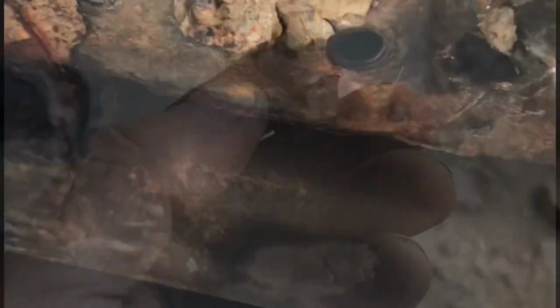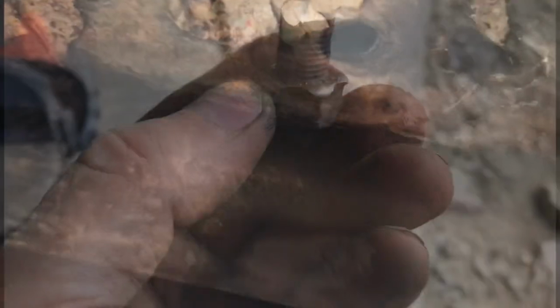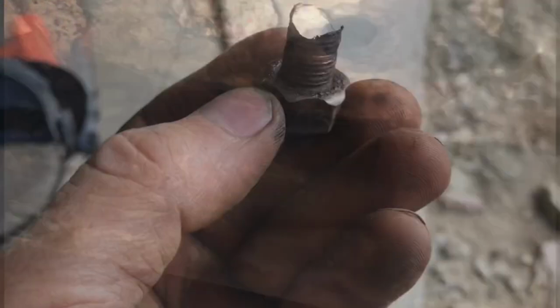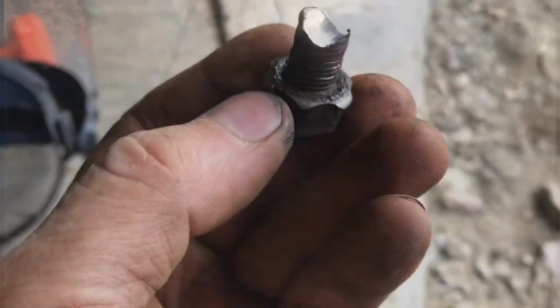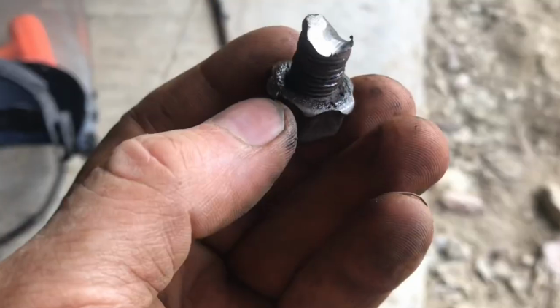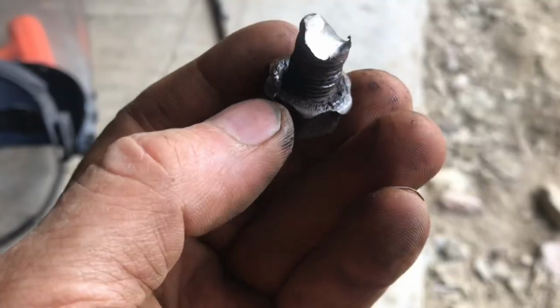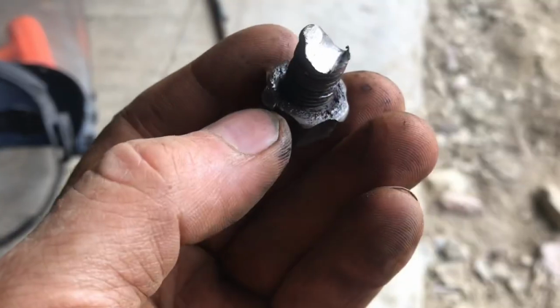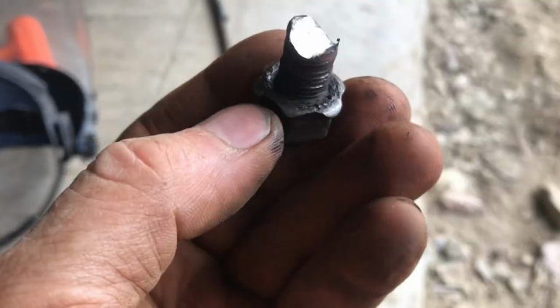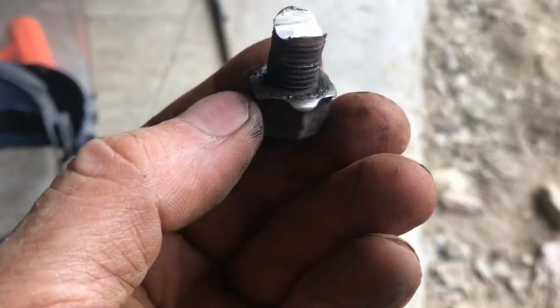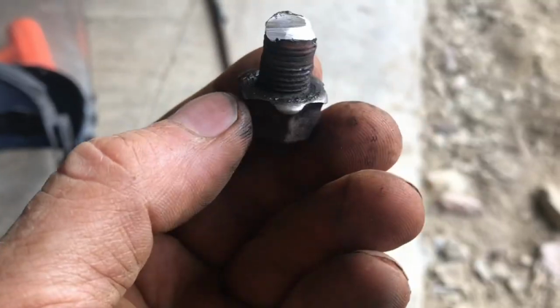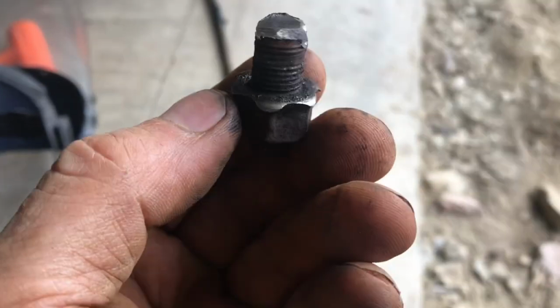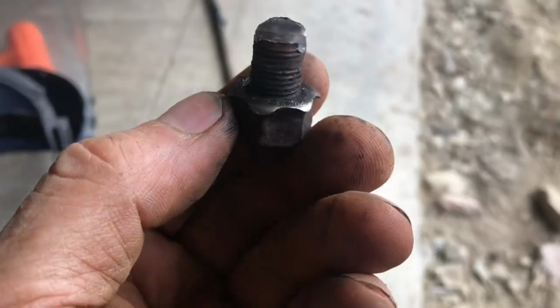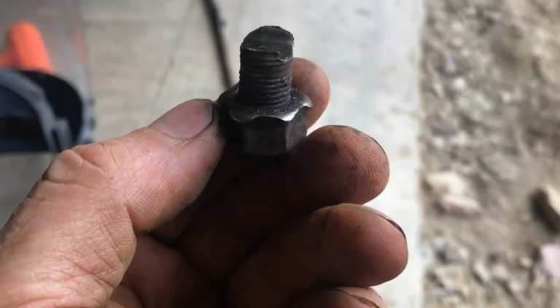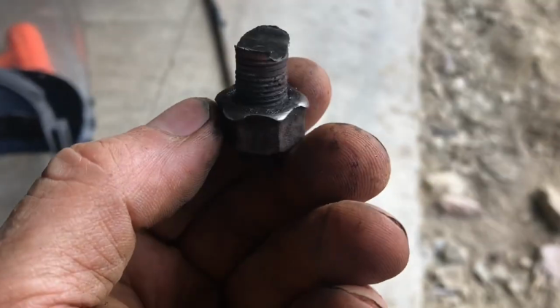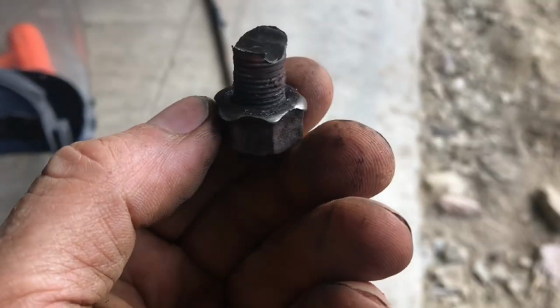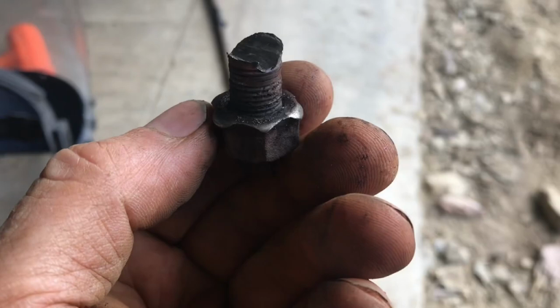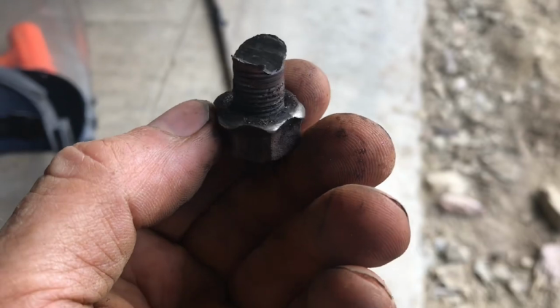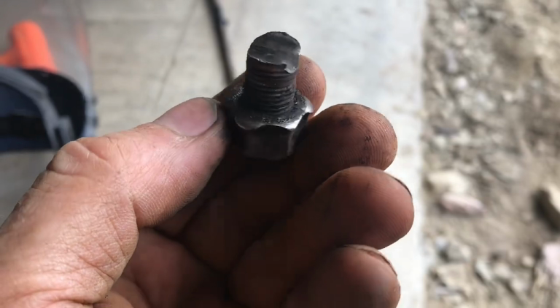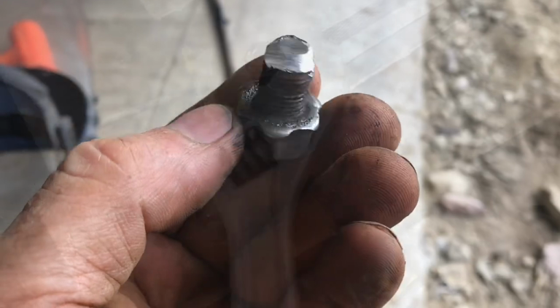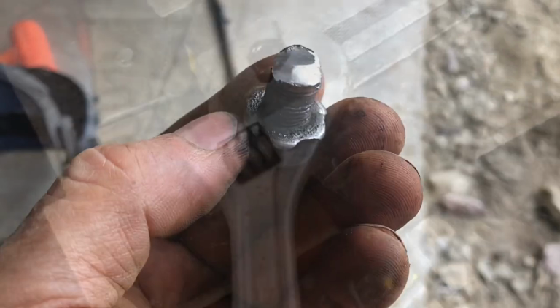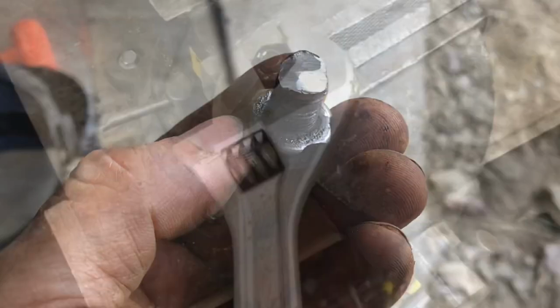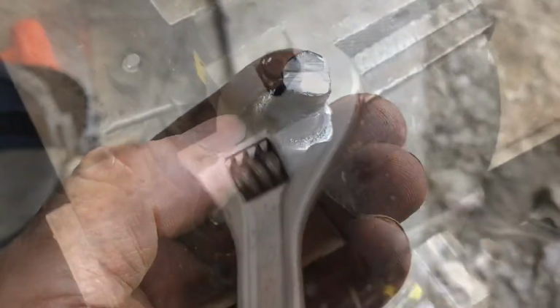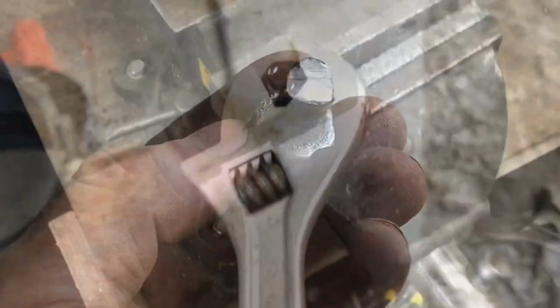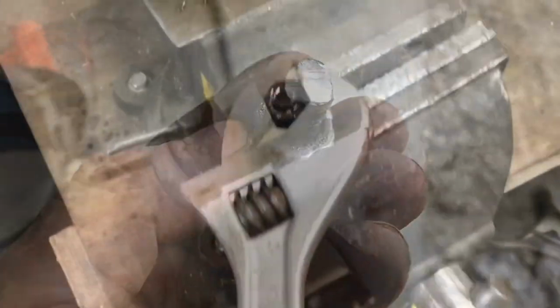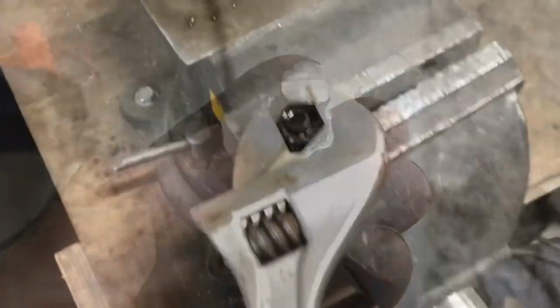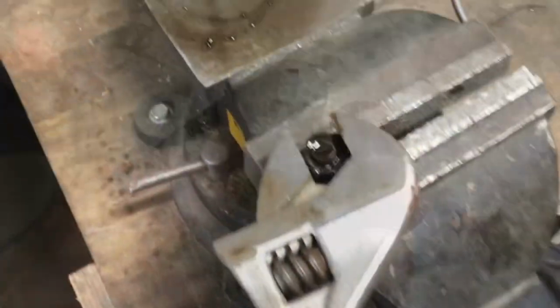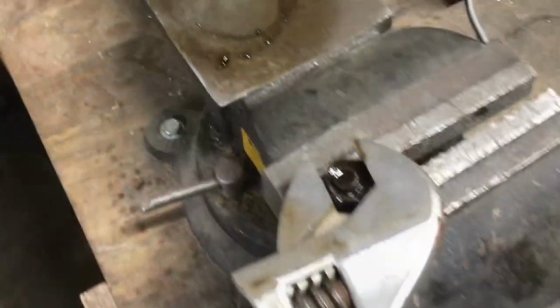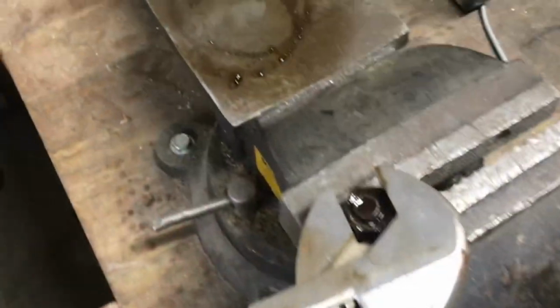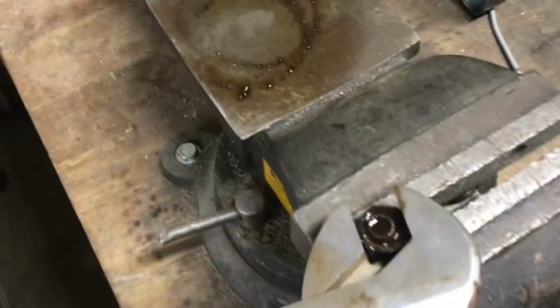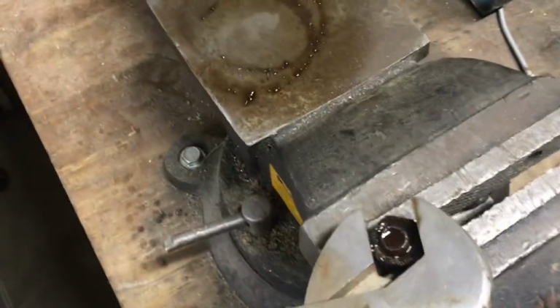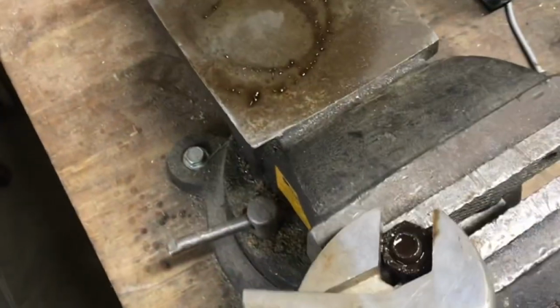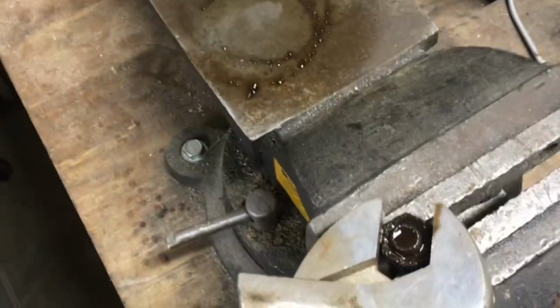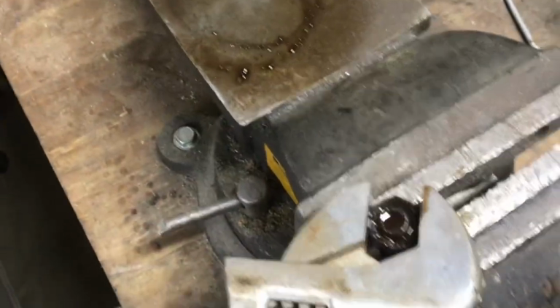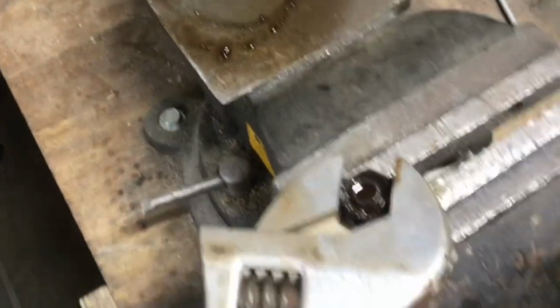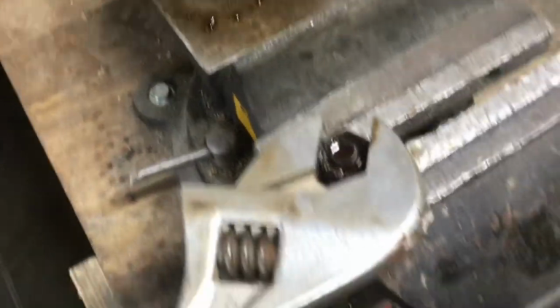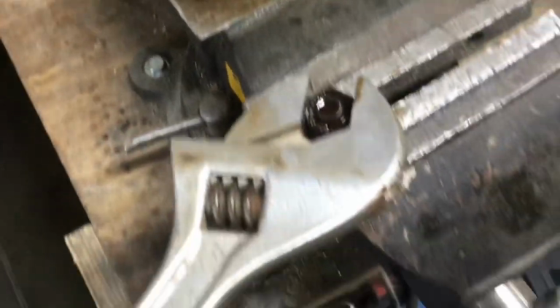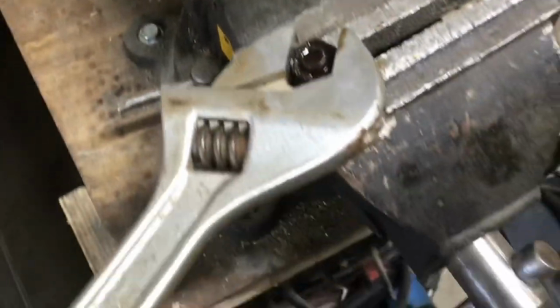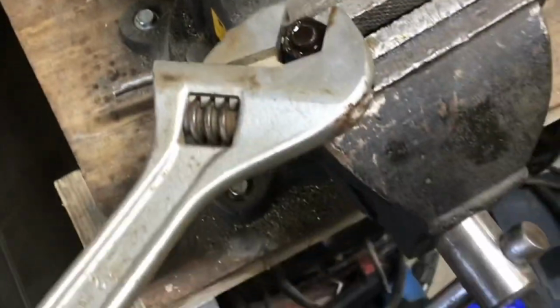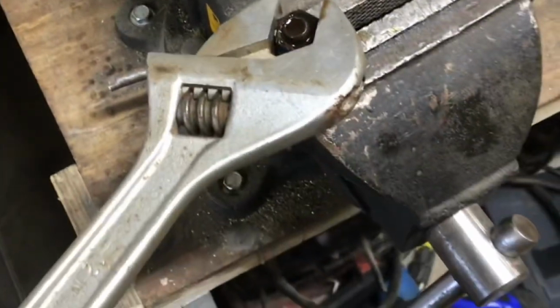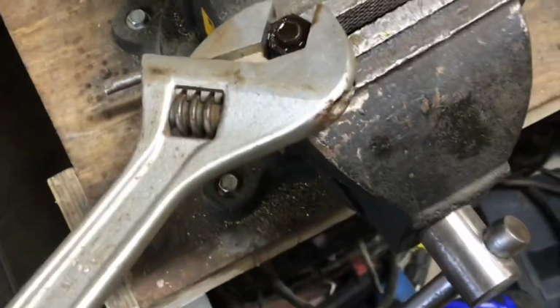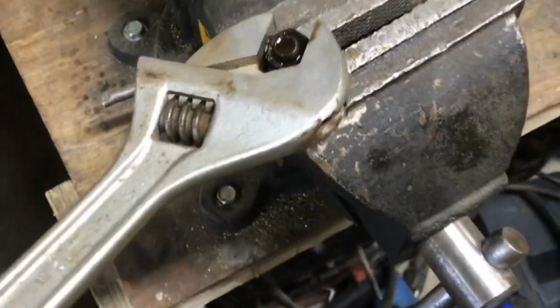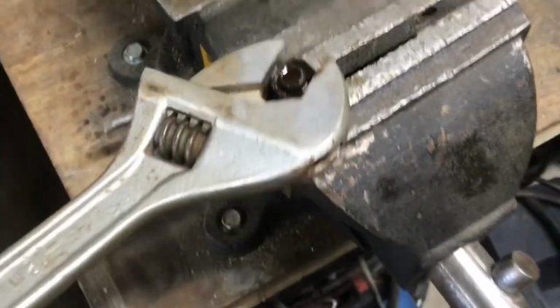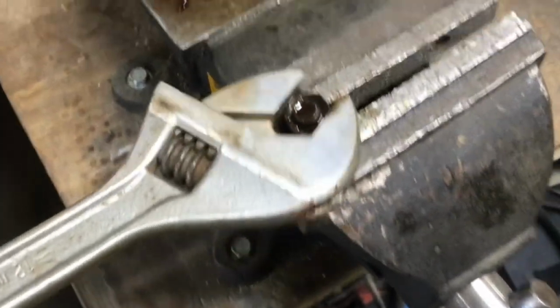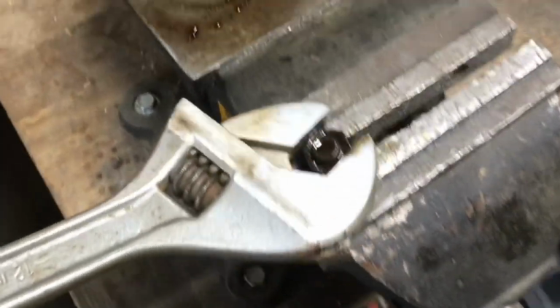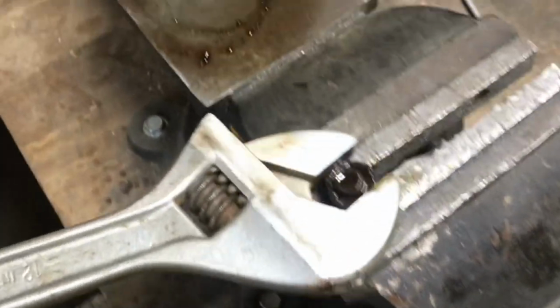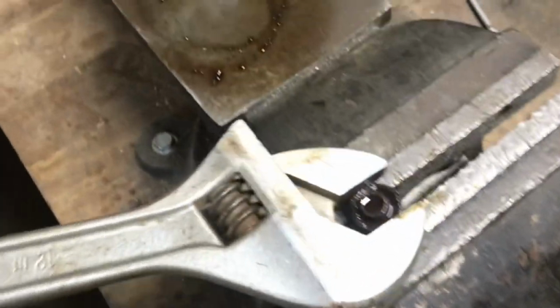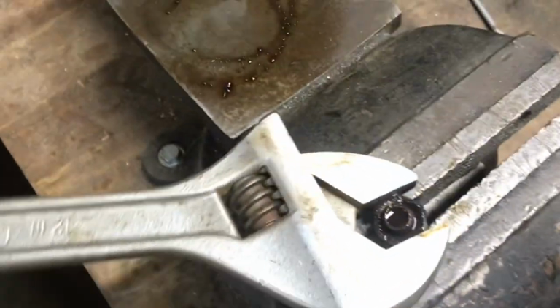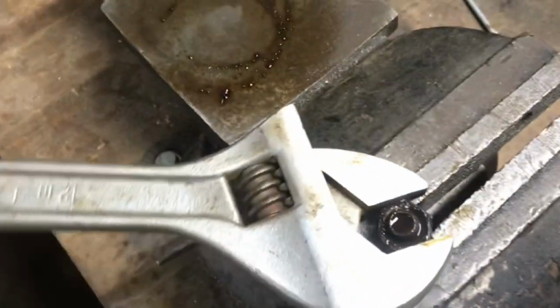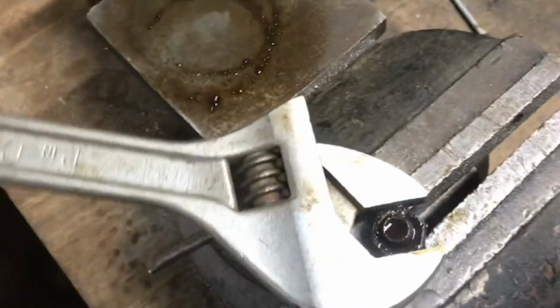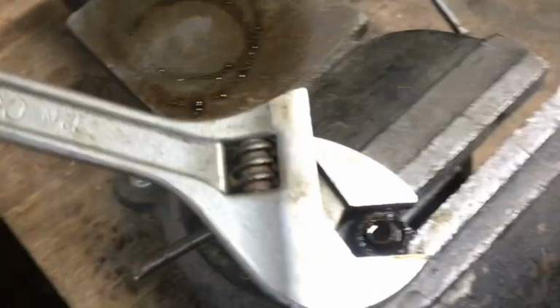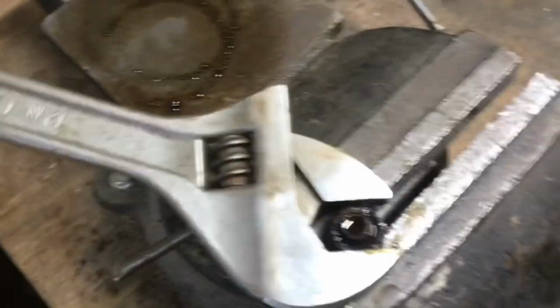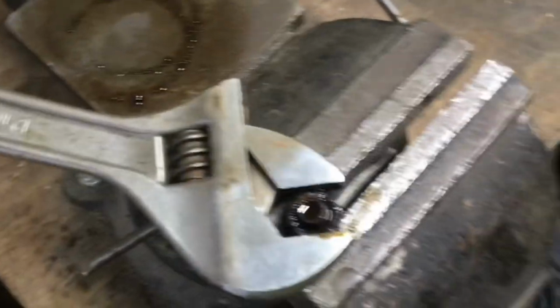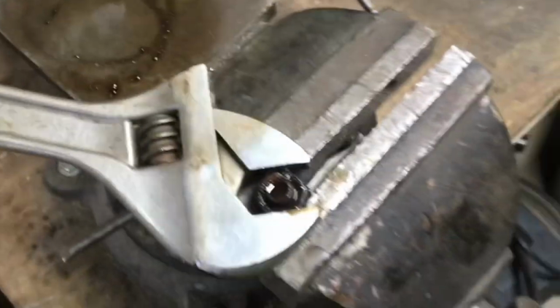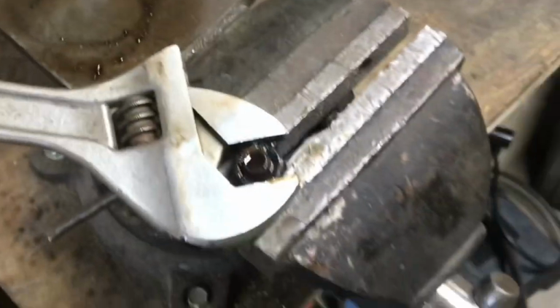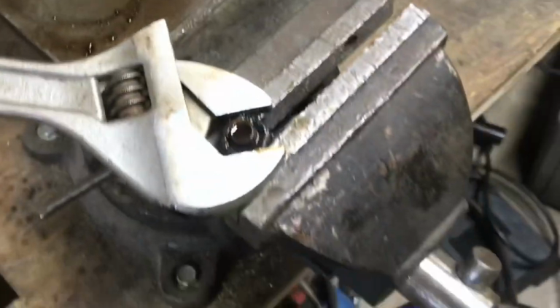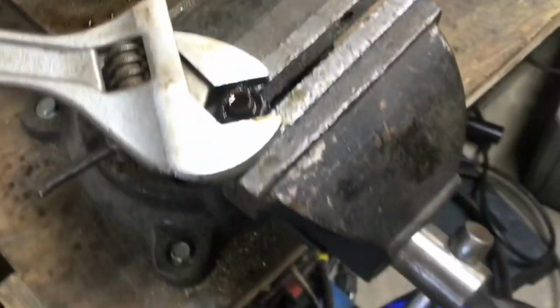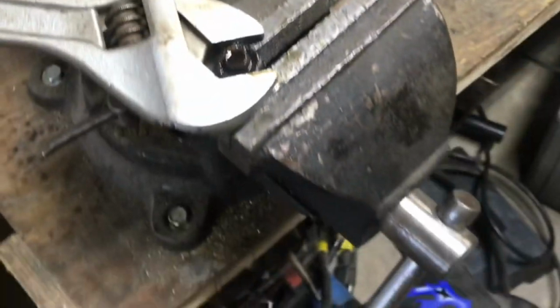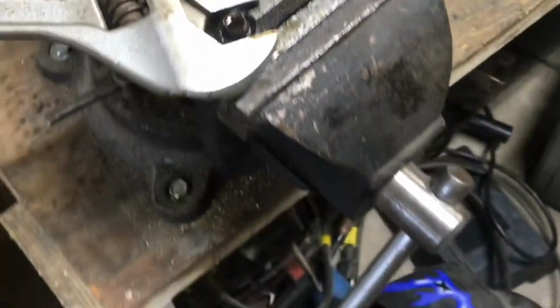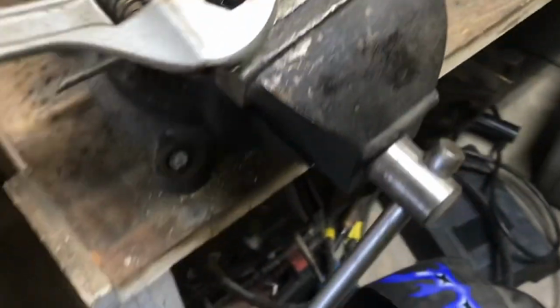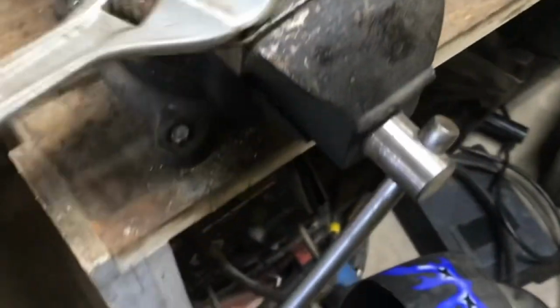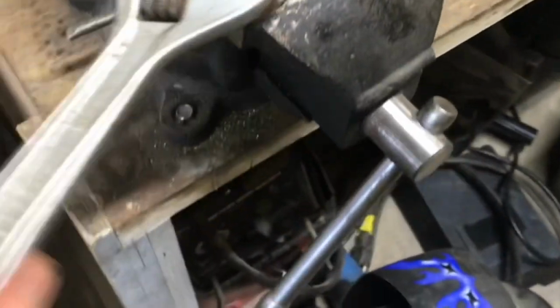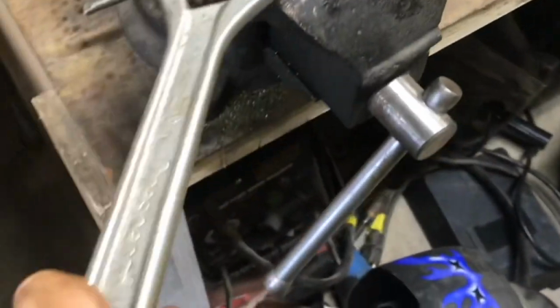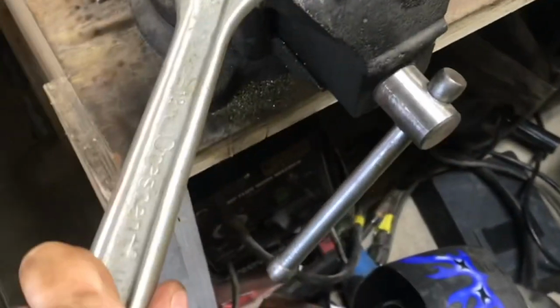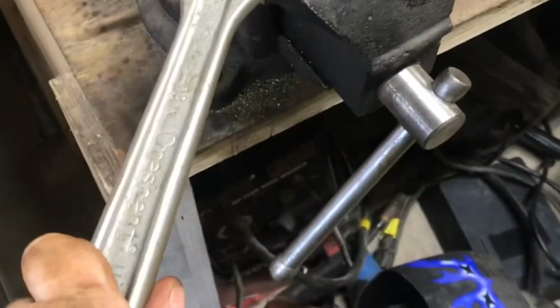You can see where the weld broke. In a vise, you can see how tight this is — I've been working it back and forth a little bit.